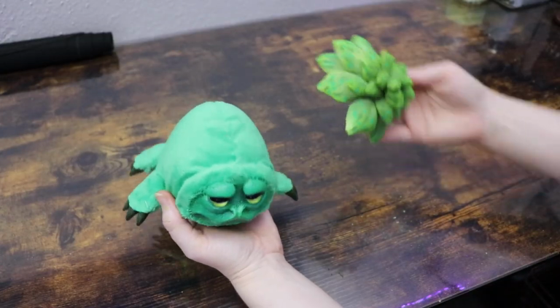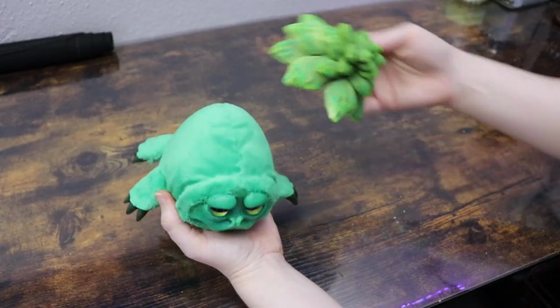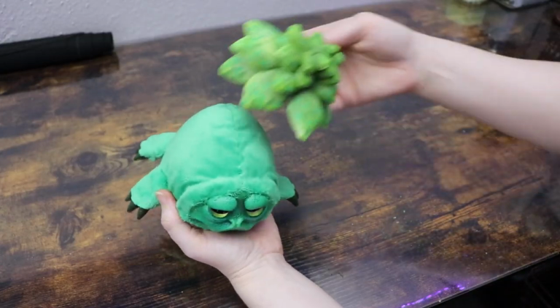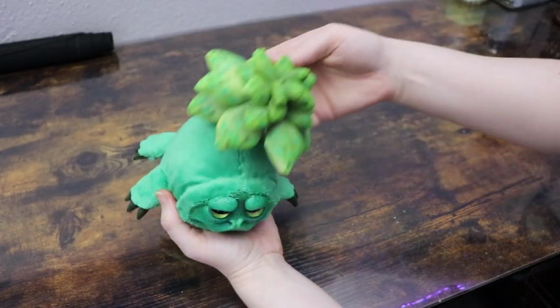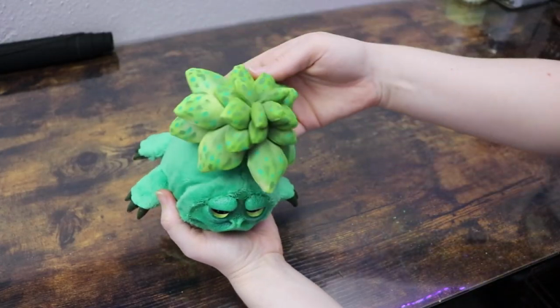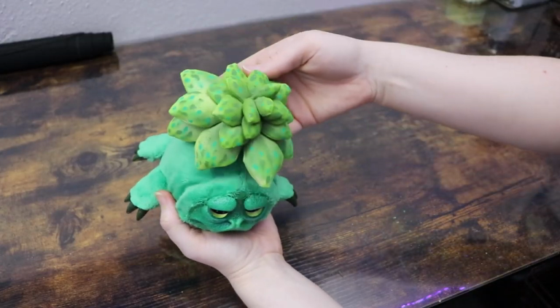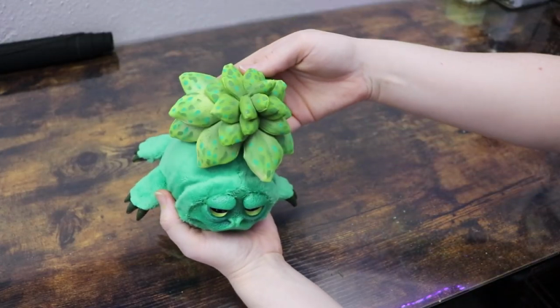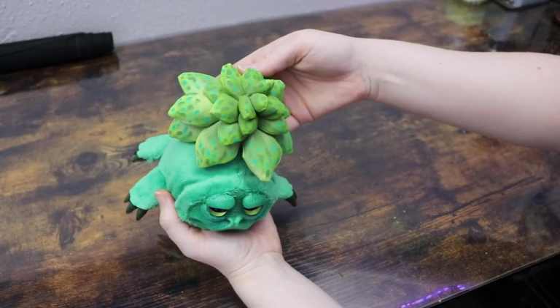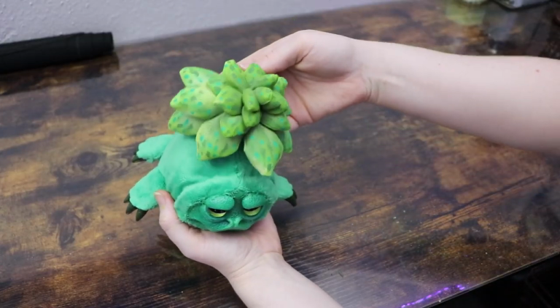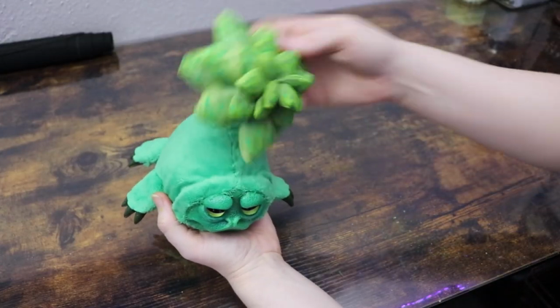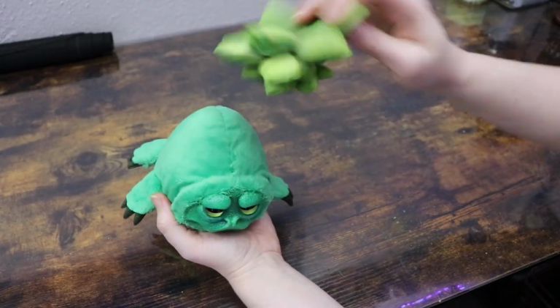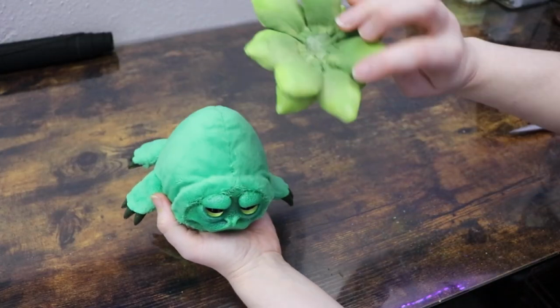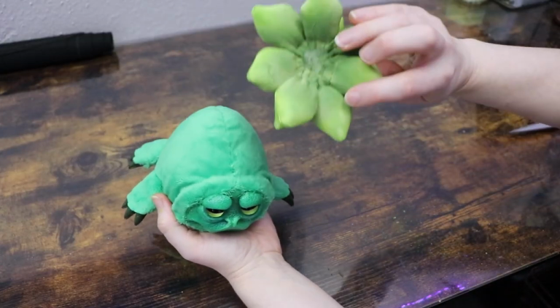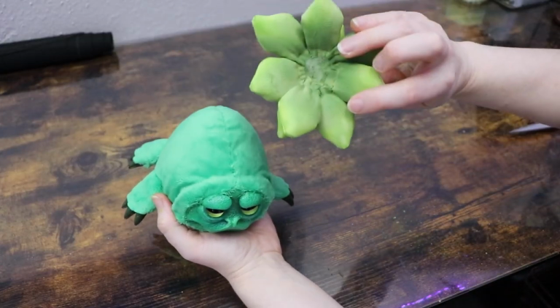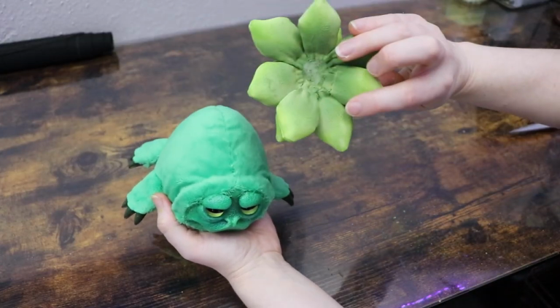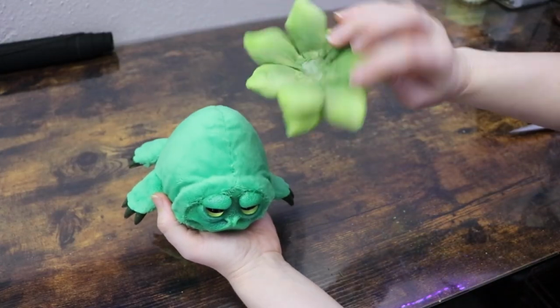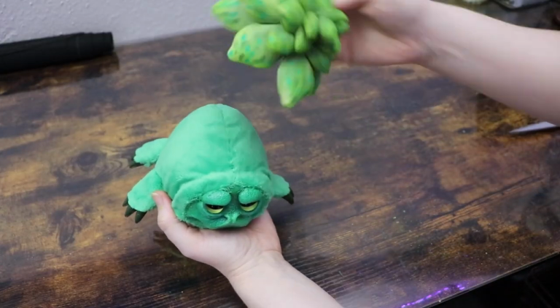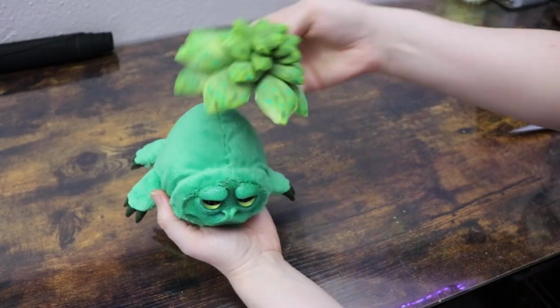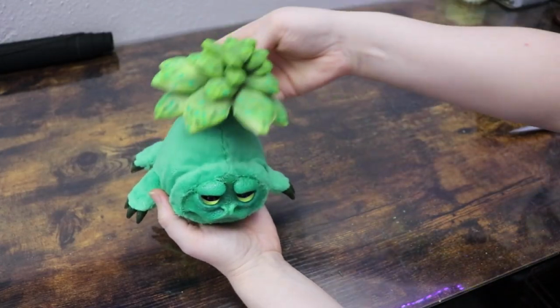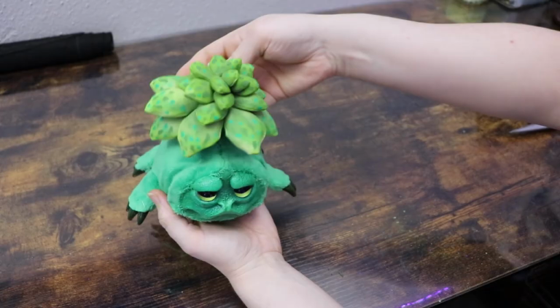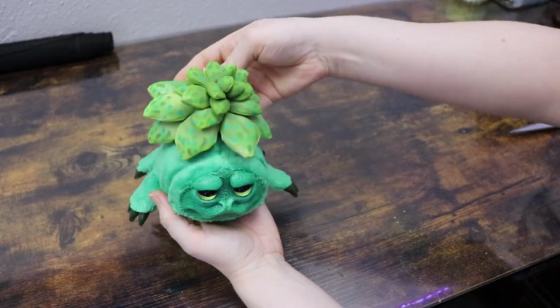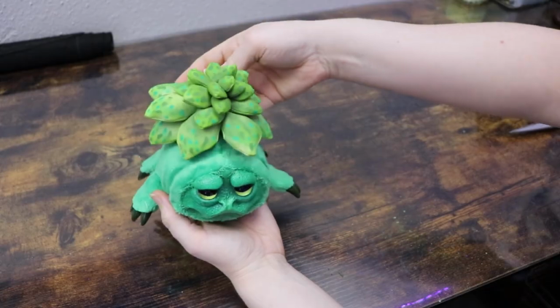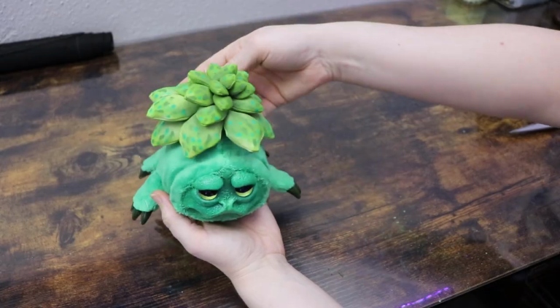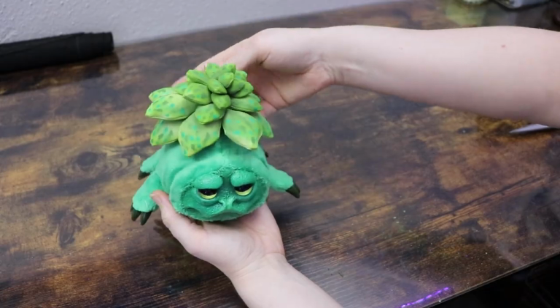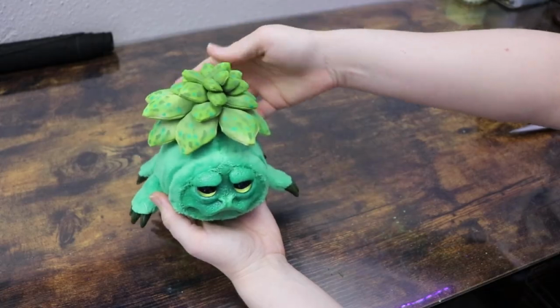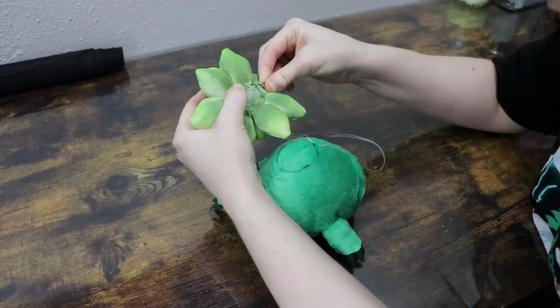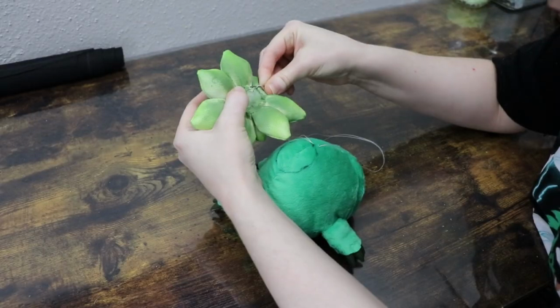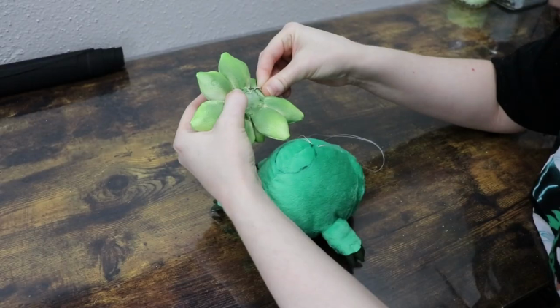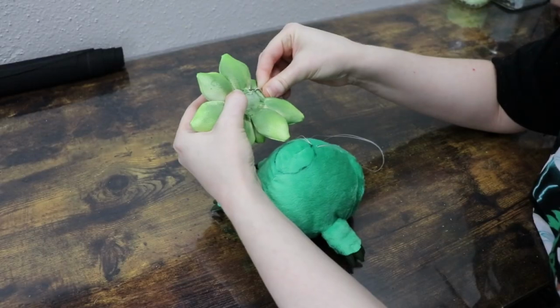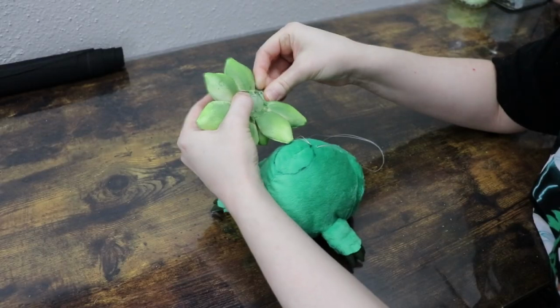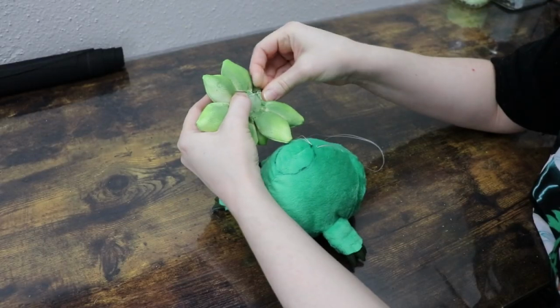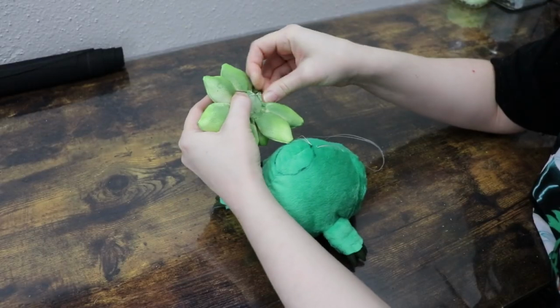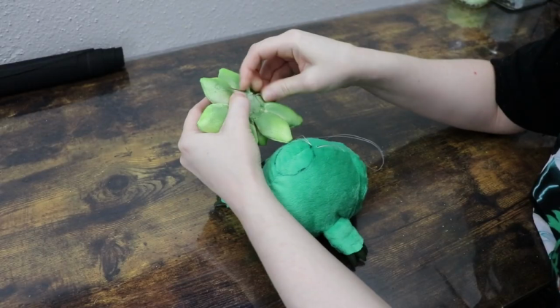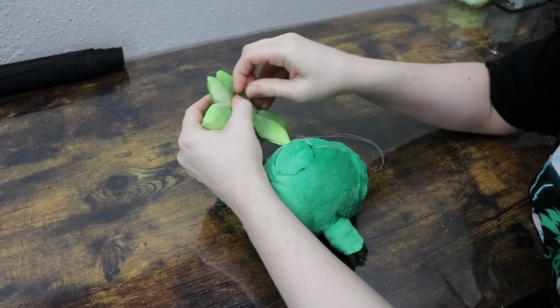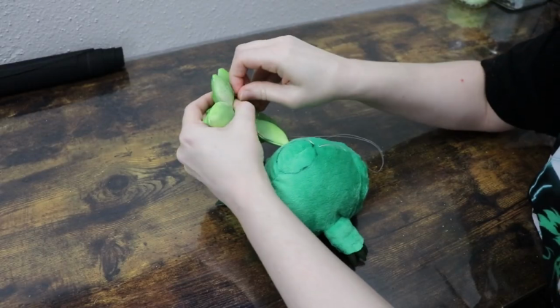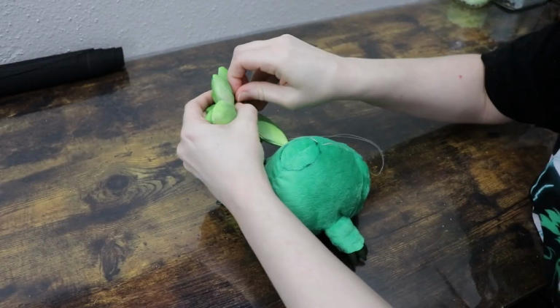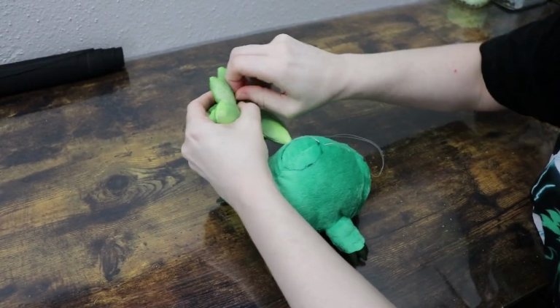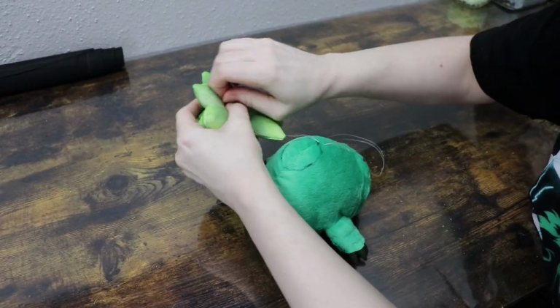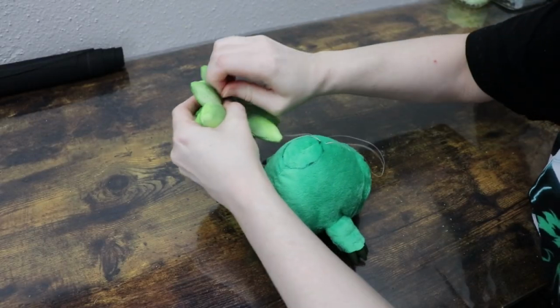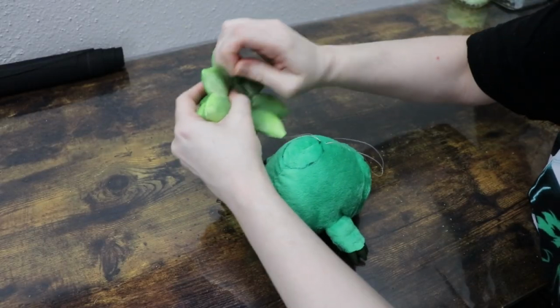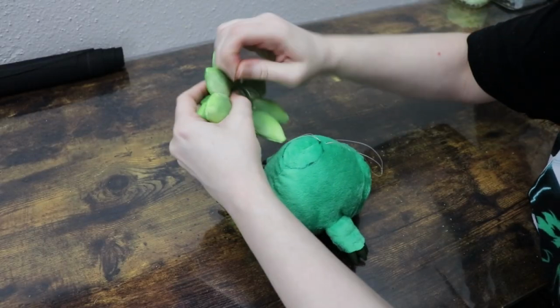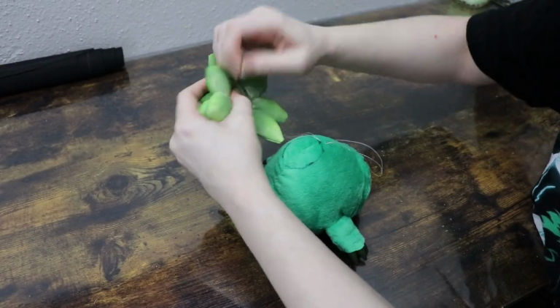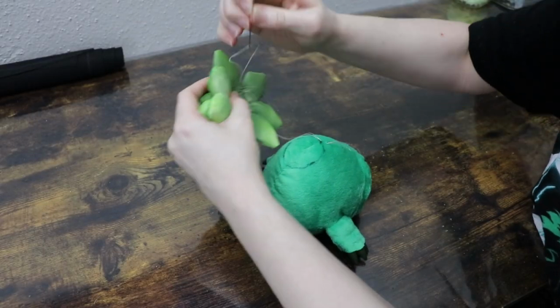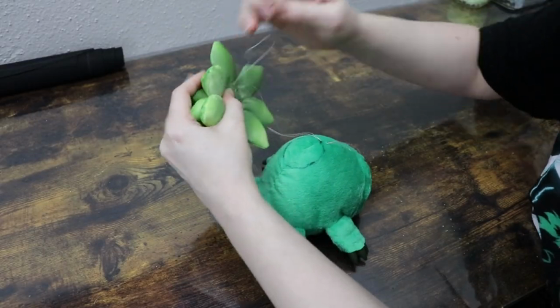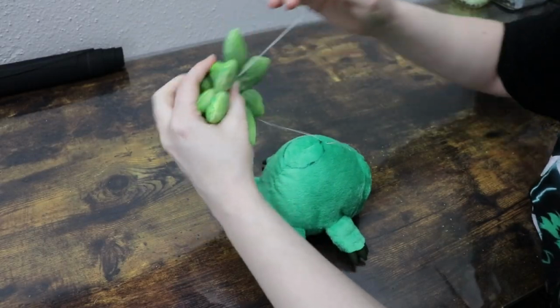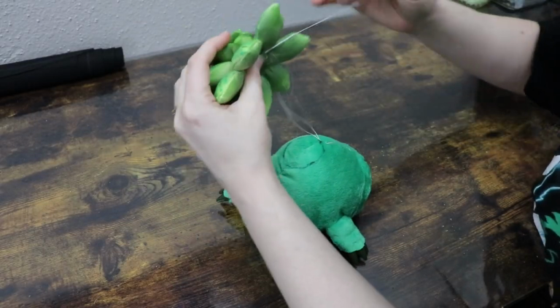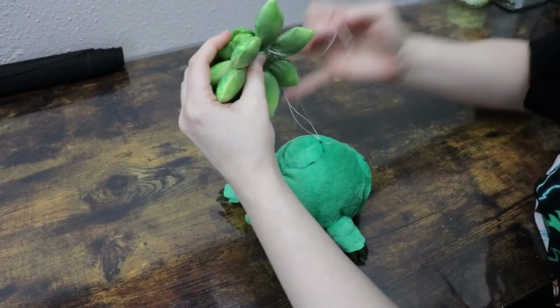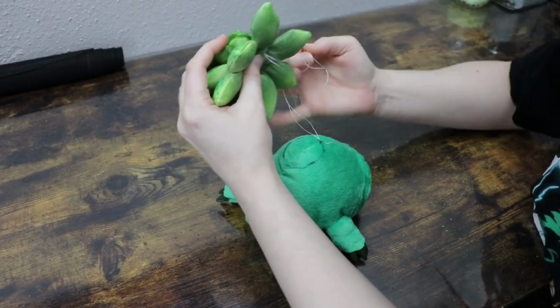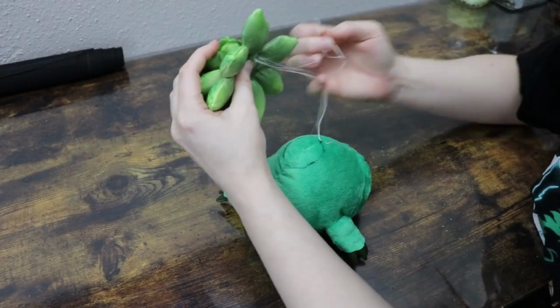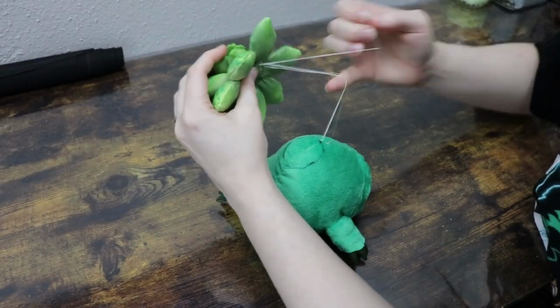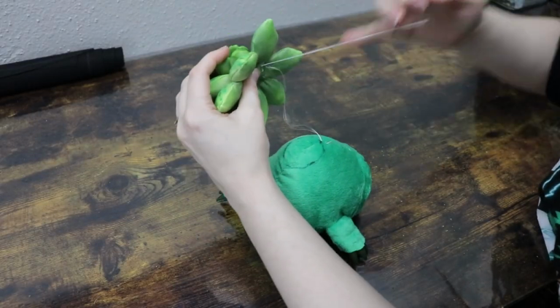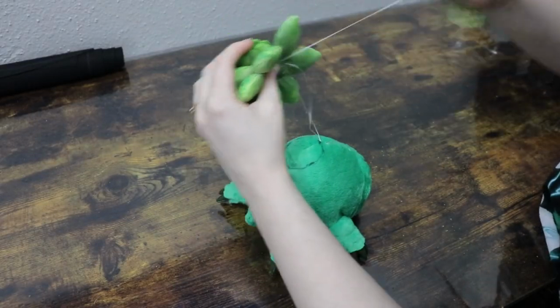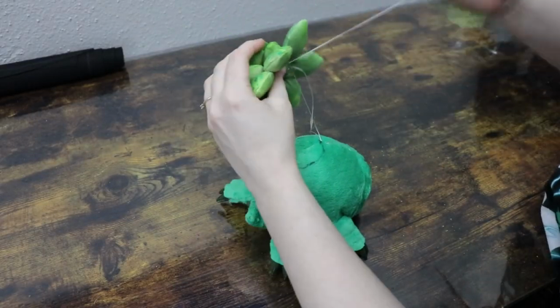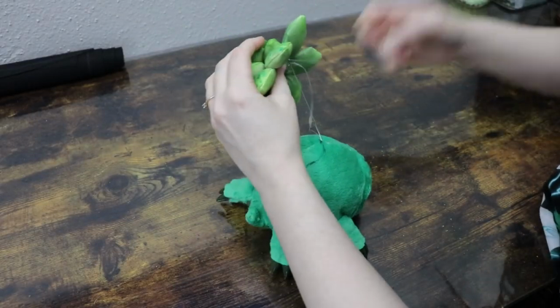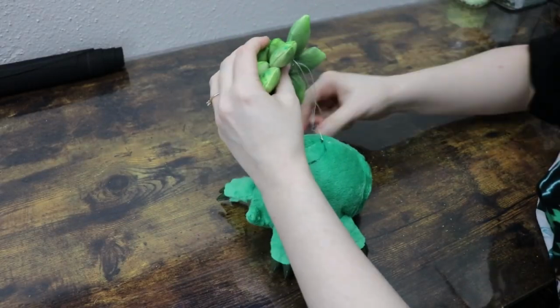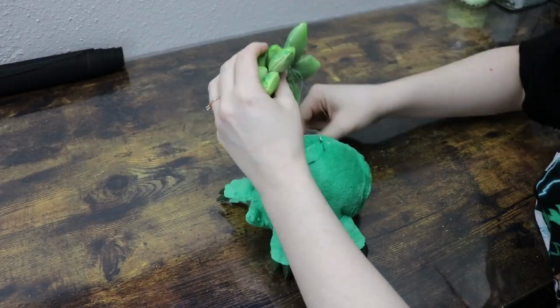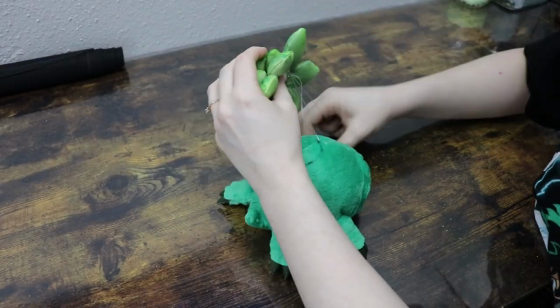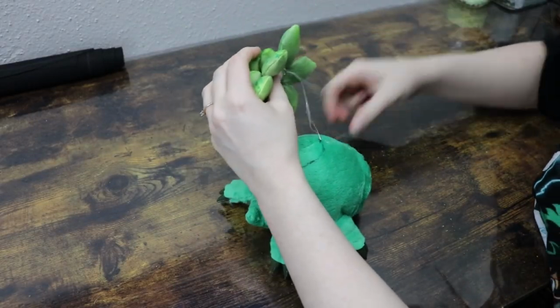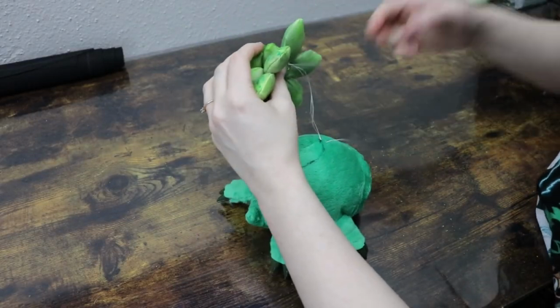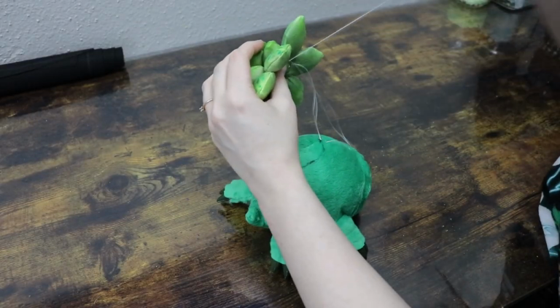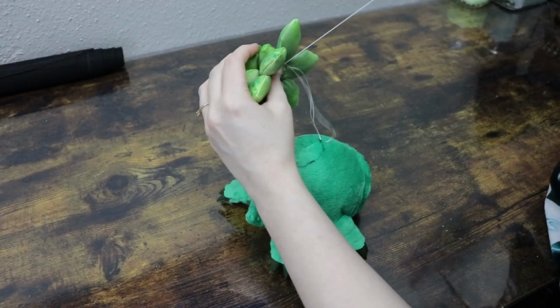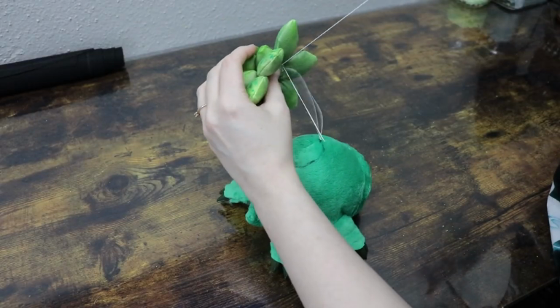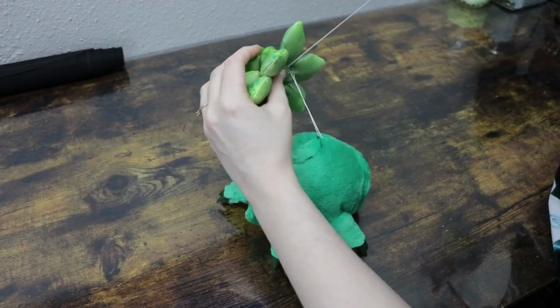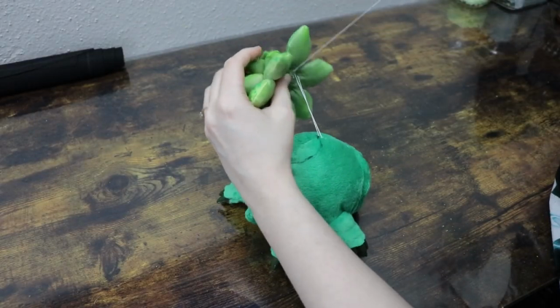Once the succulent is completely dried, I can then attach it to the body of our creature. I'm going to figure out where I want it and just stitch it in place.